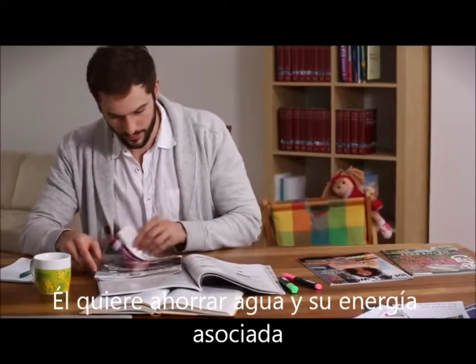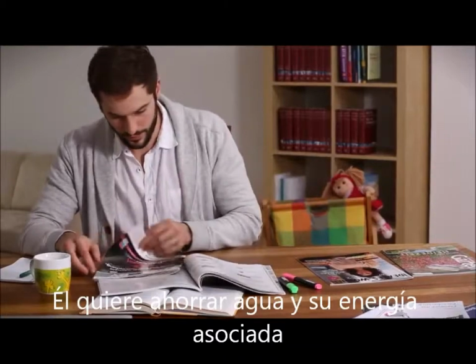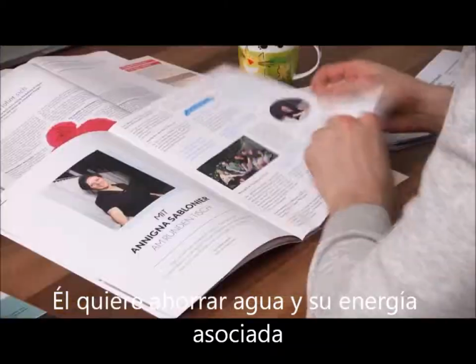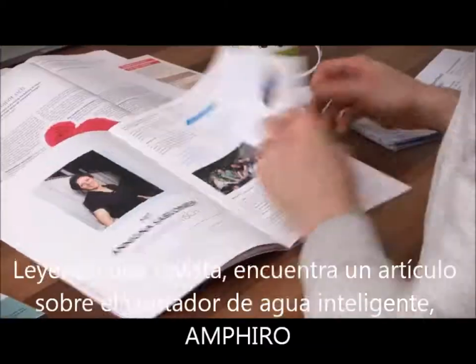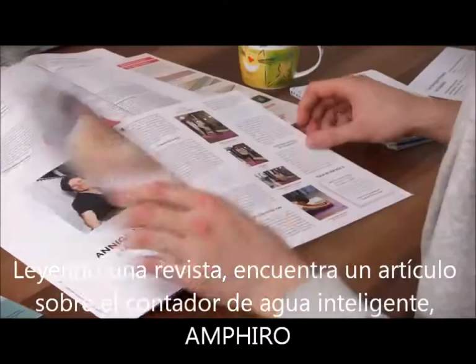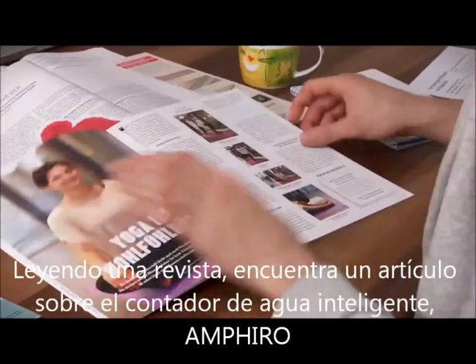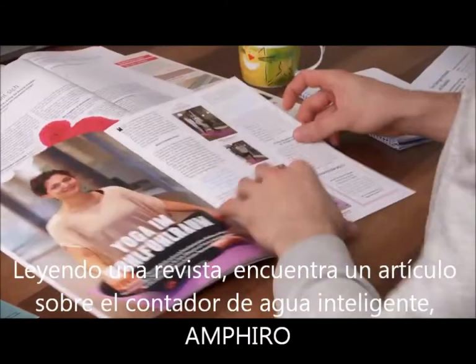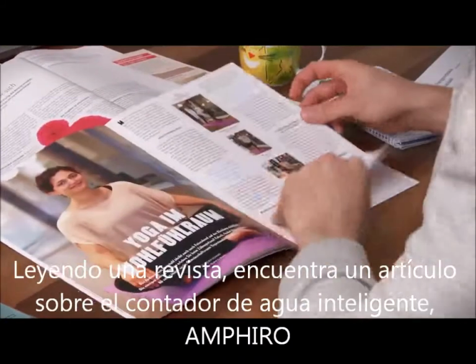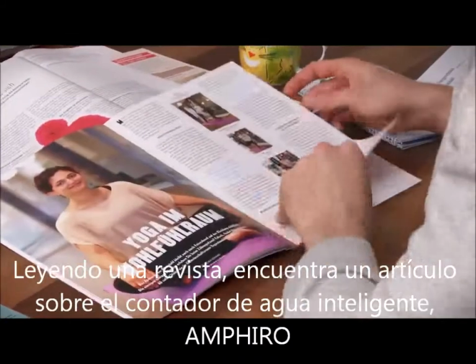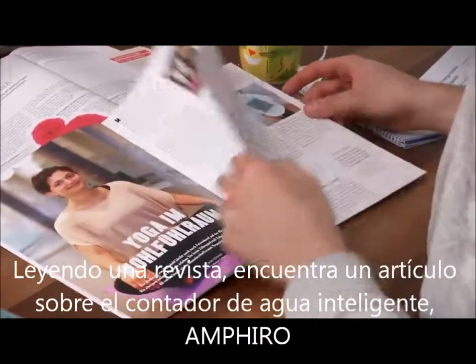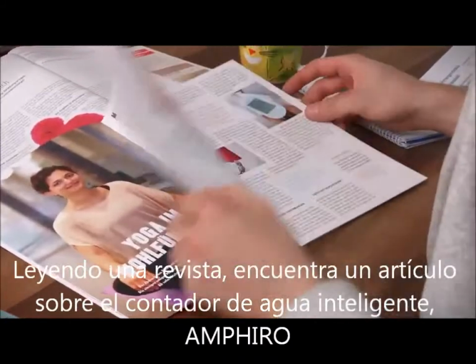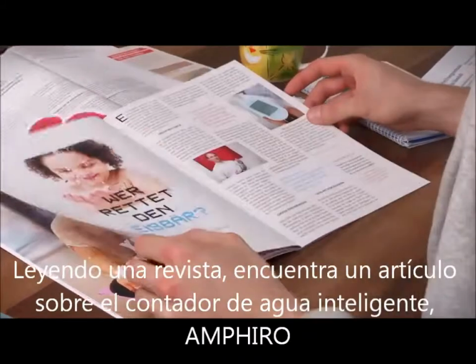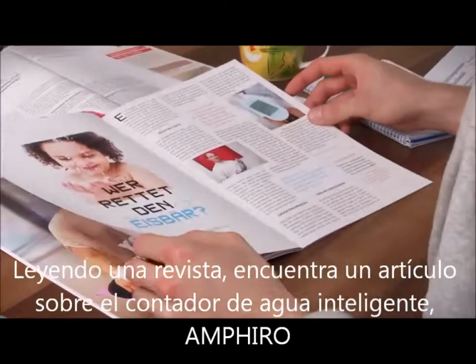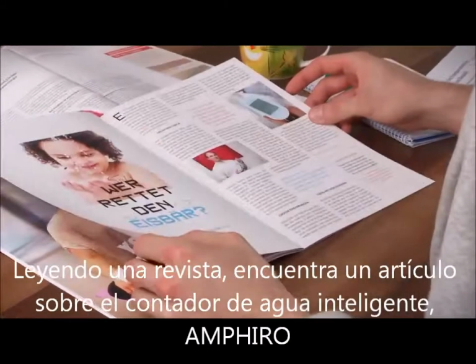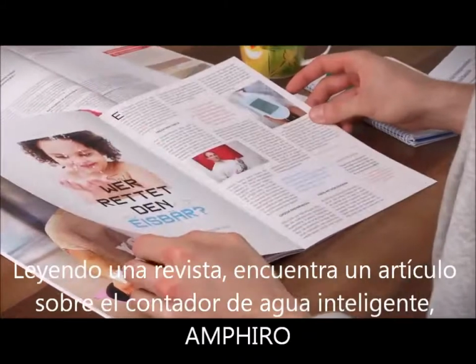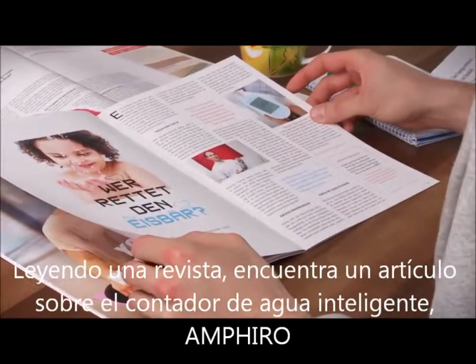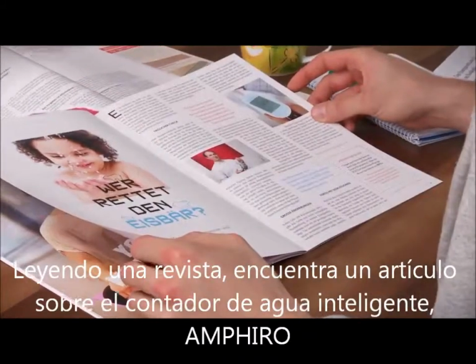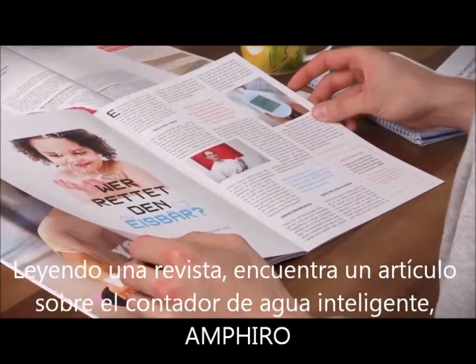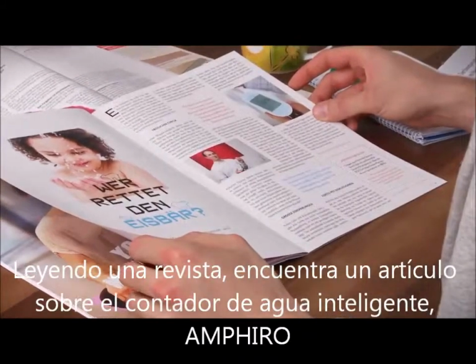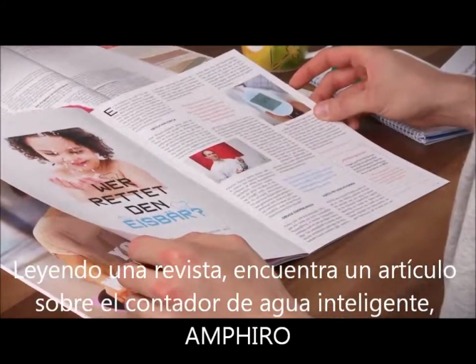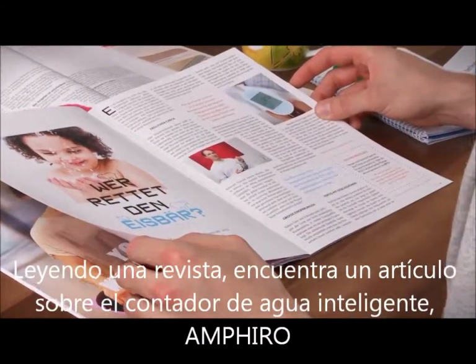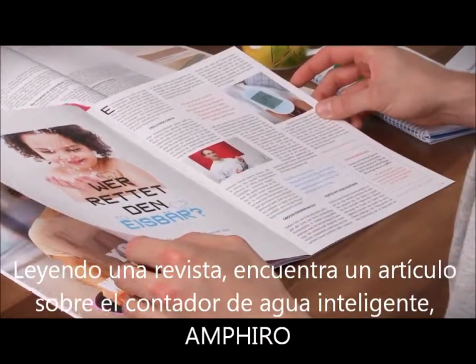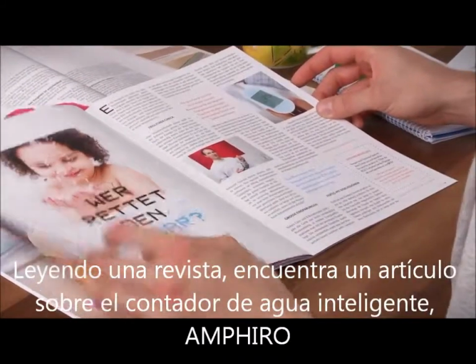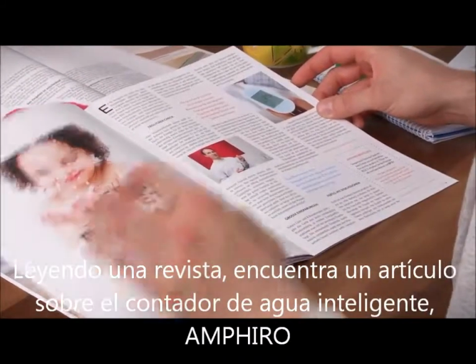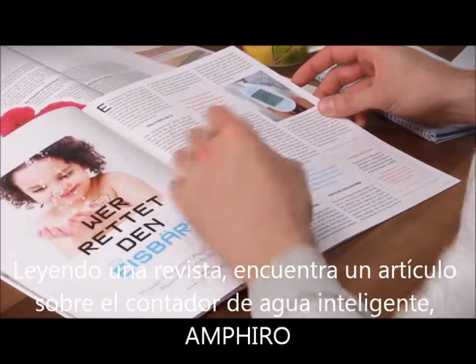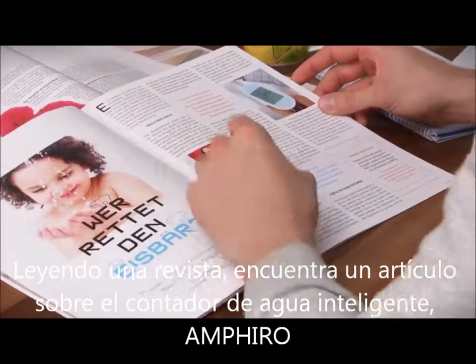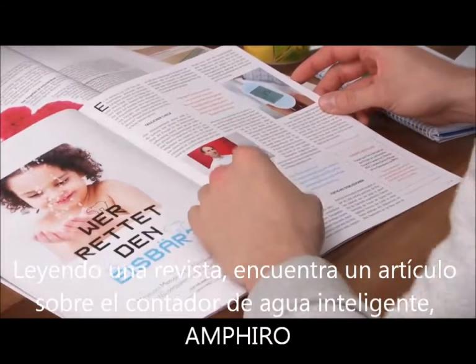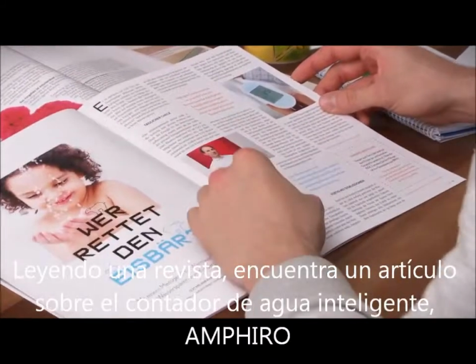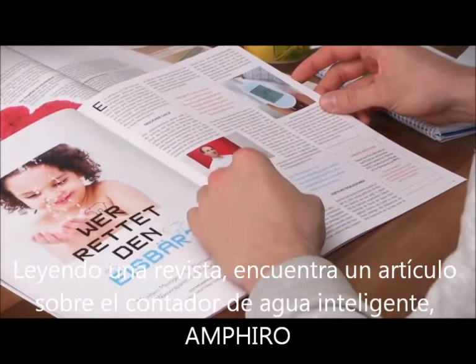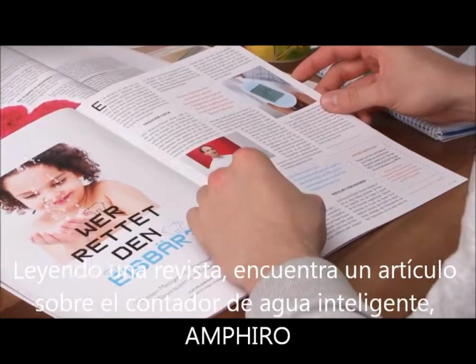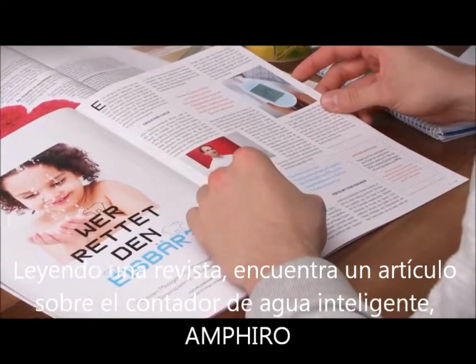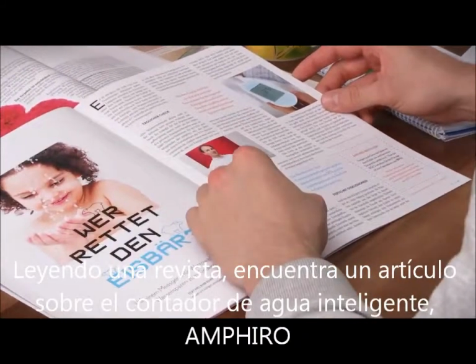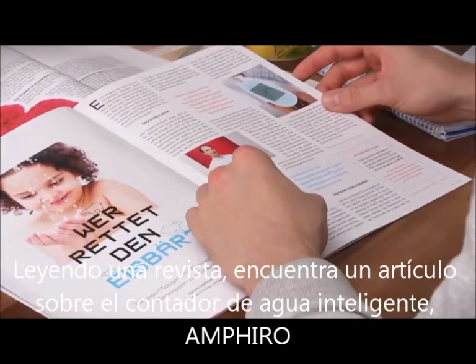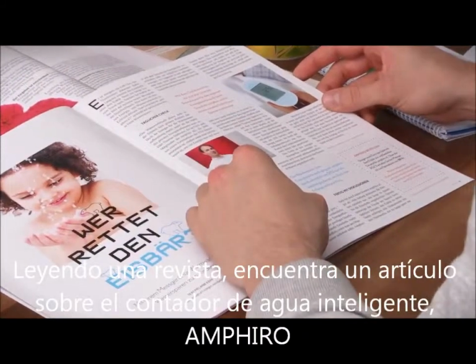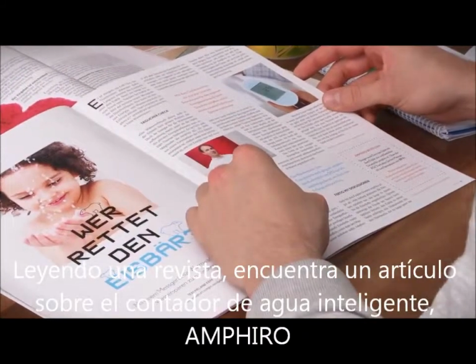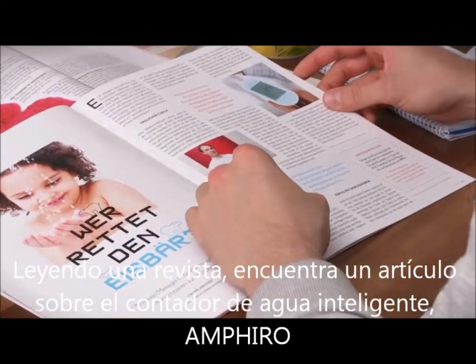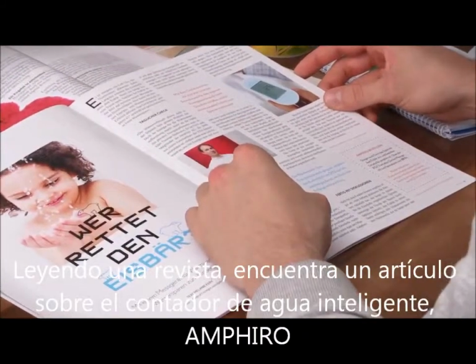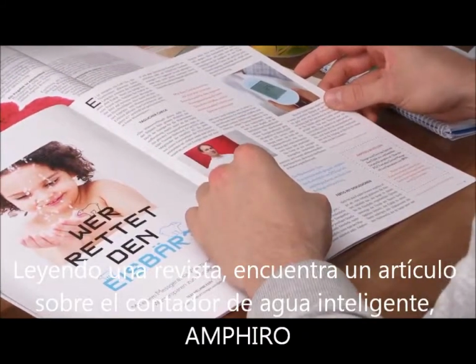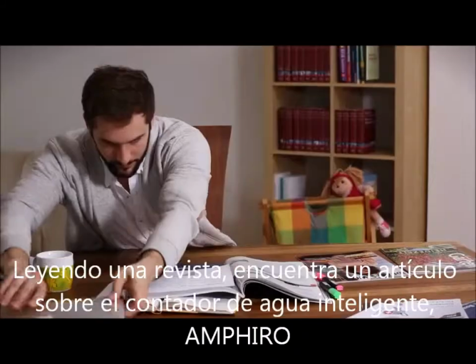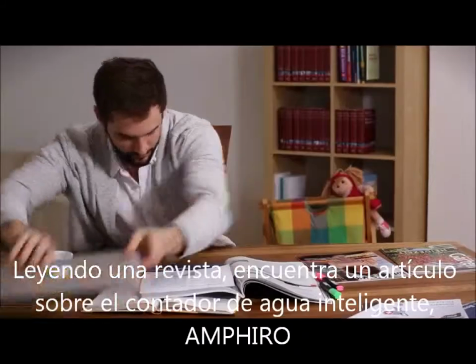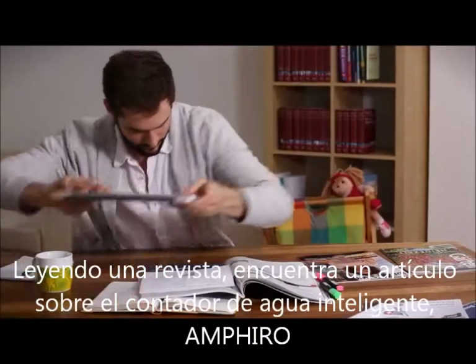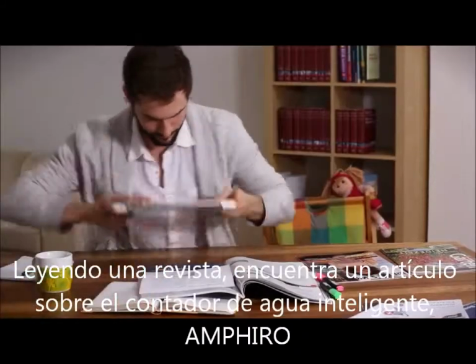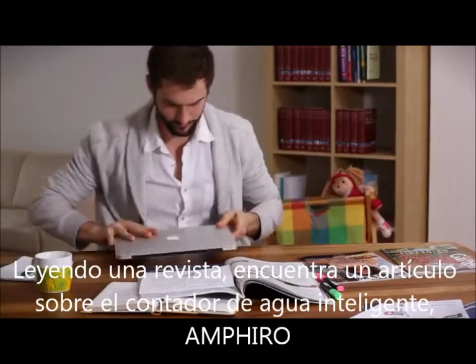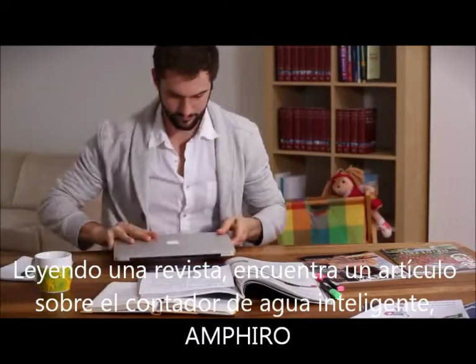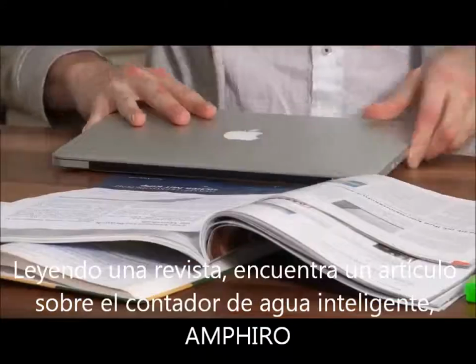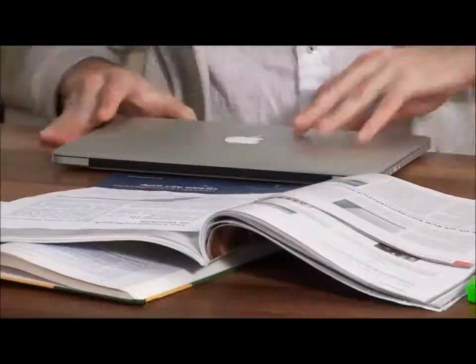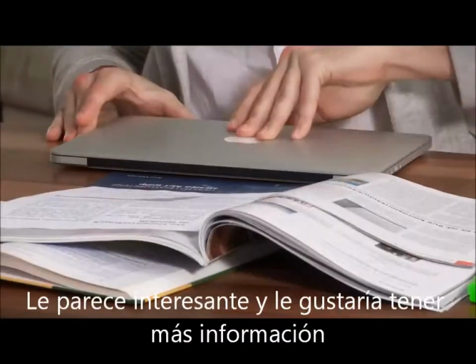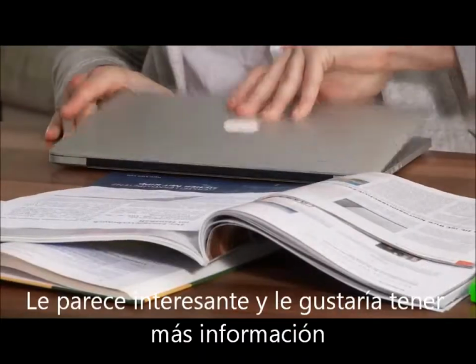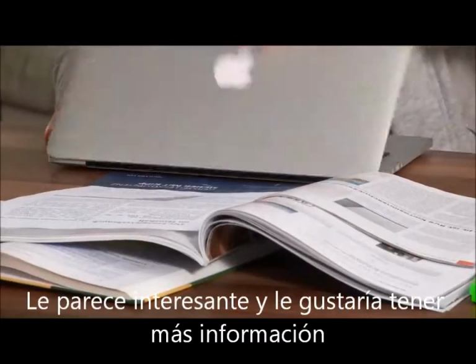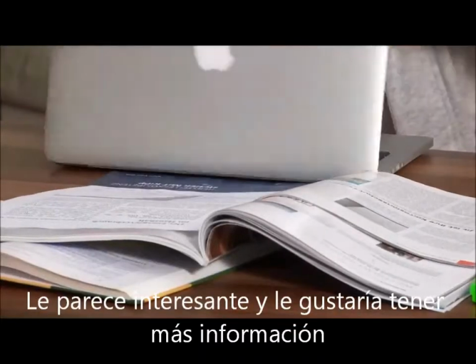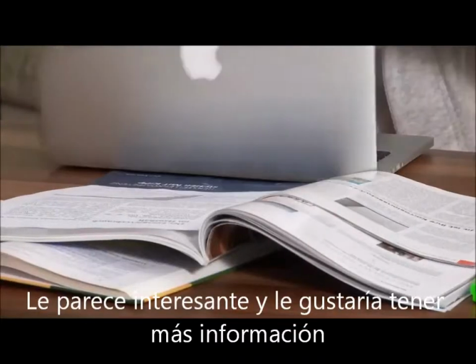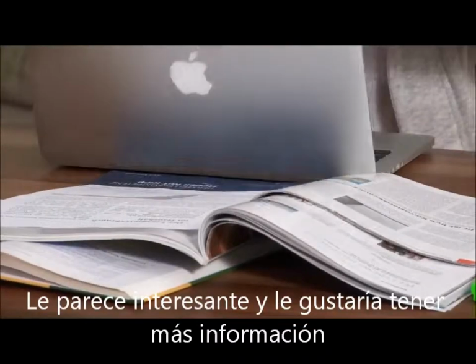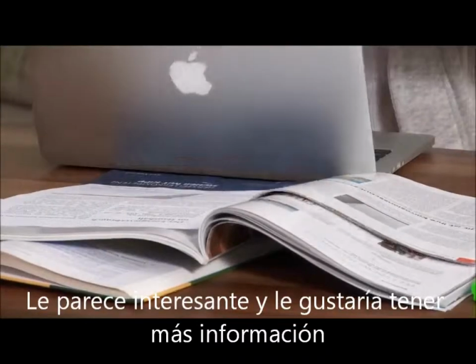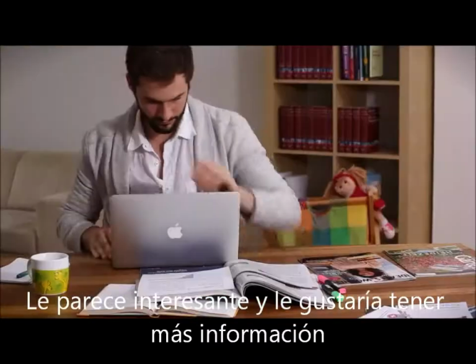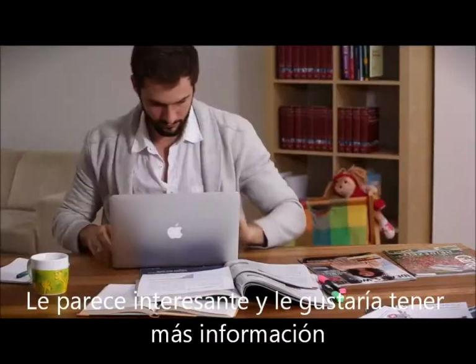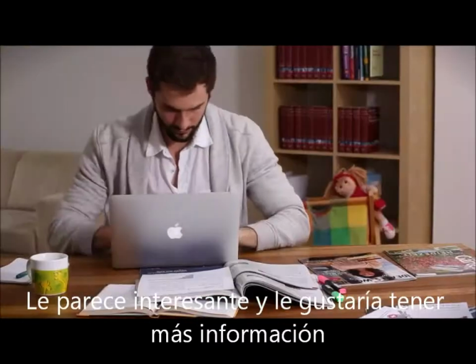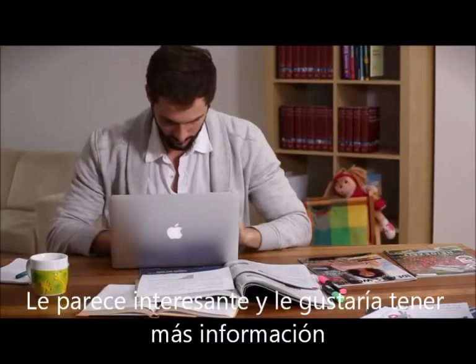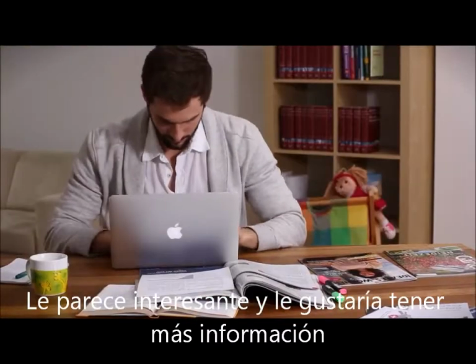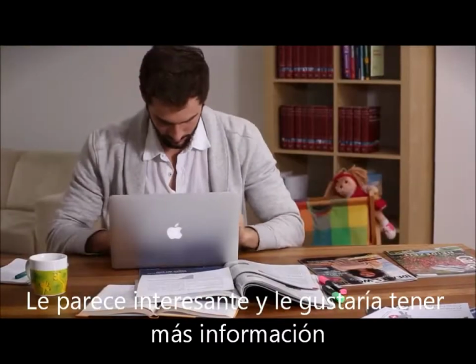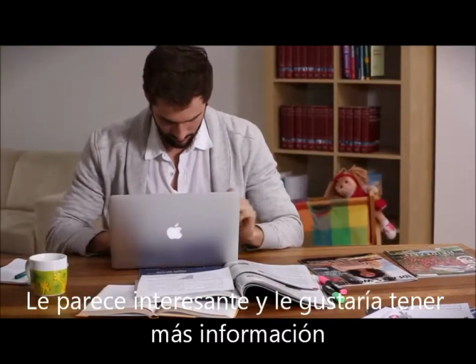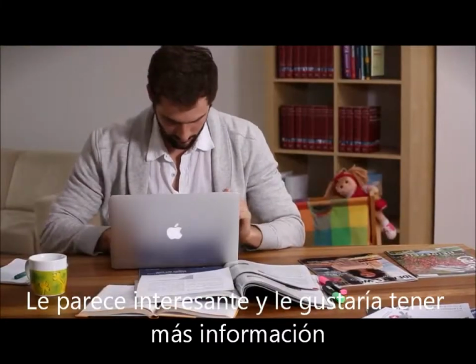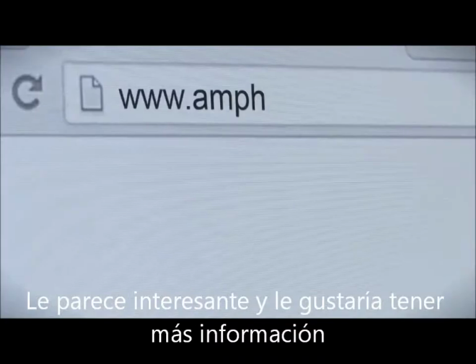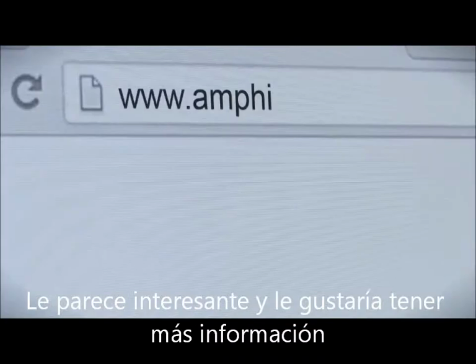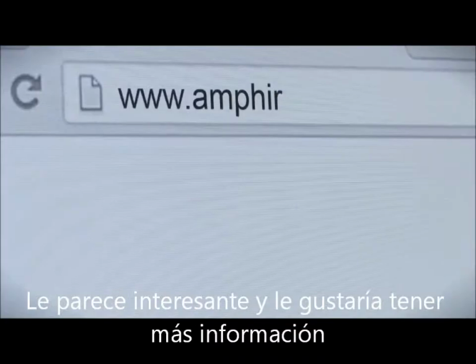Reading a magazine, he finds an article about the smart water meter Amphiro A1. This sounds interesting — he would like to gather more information.